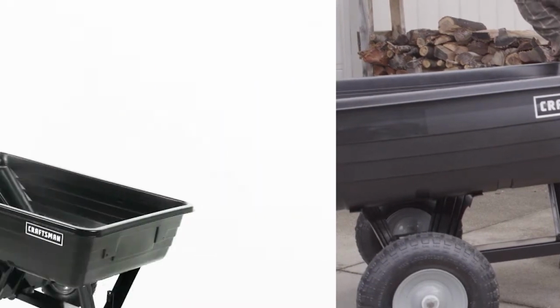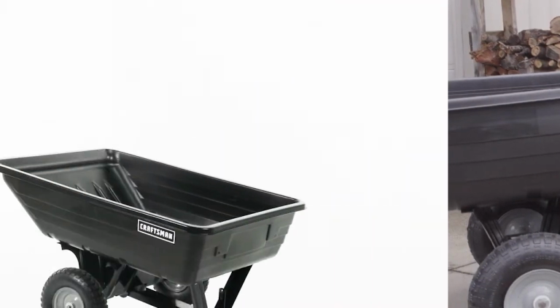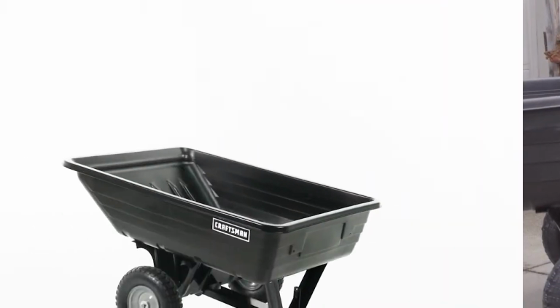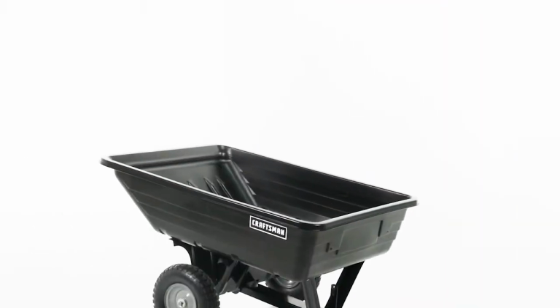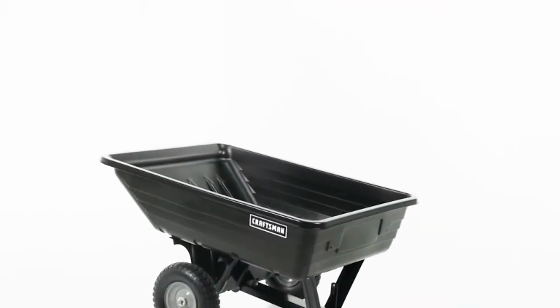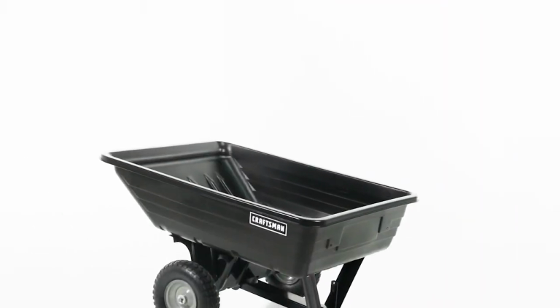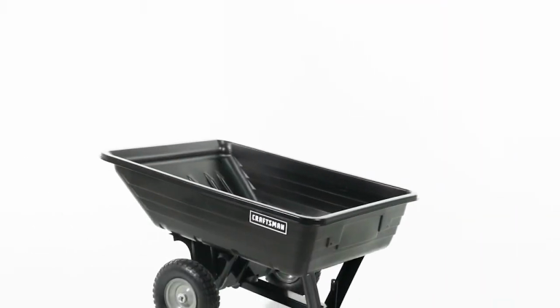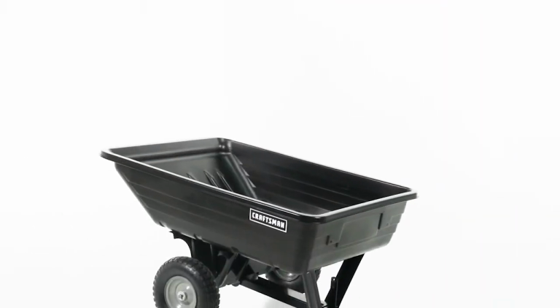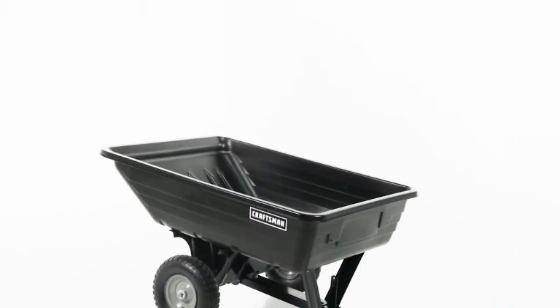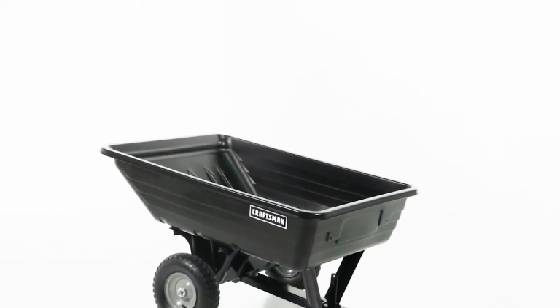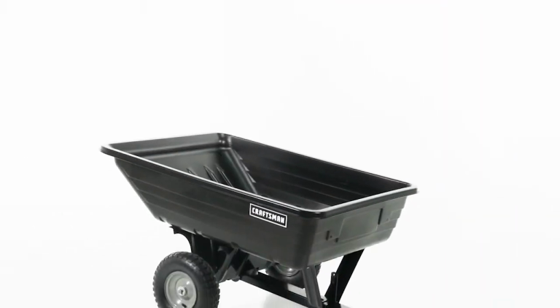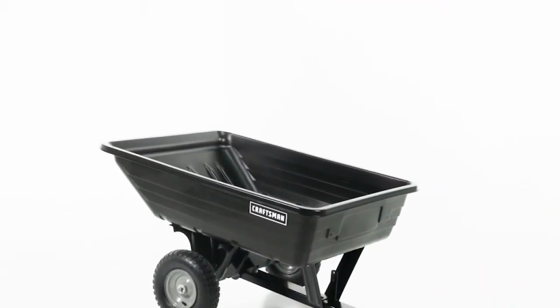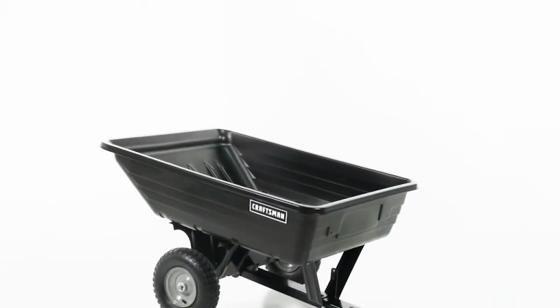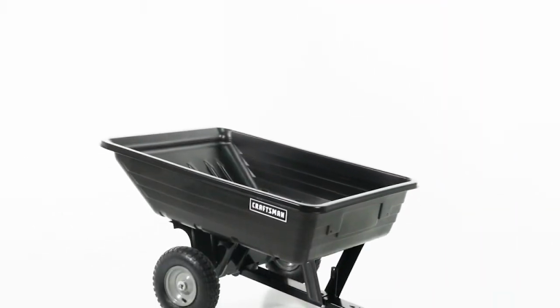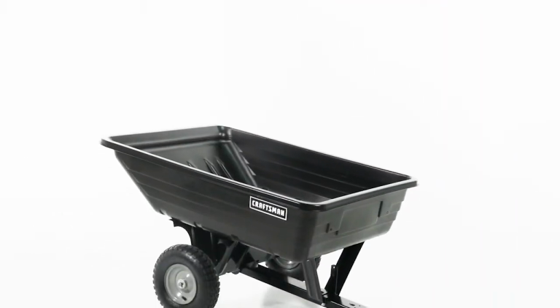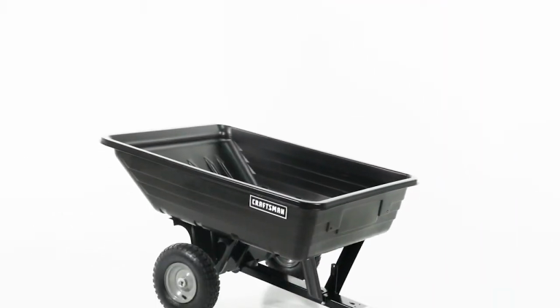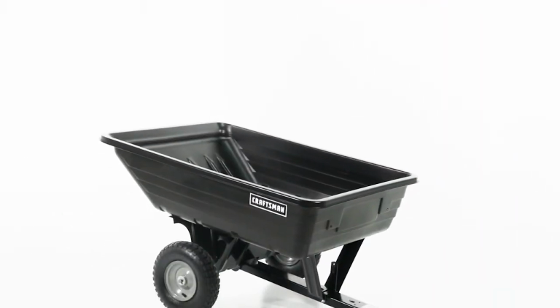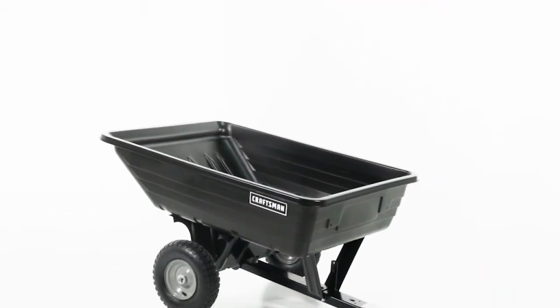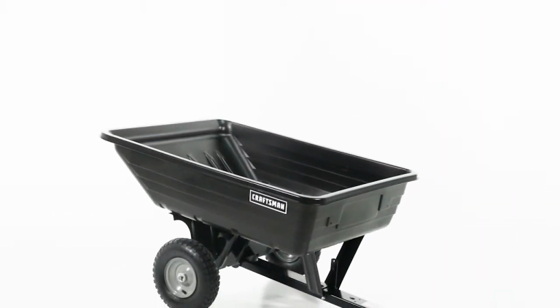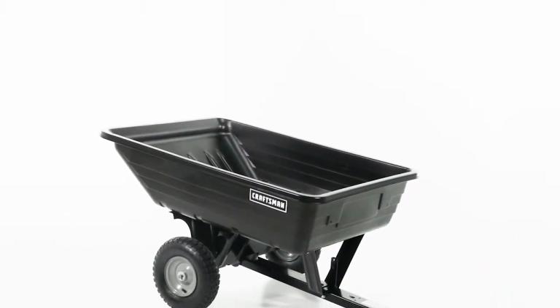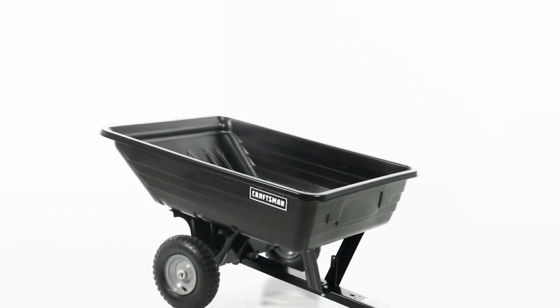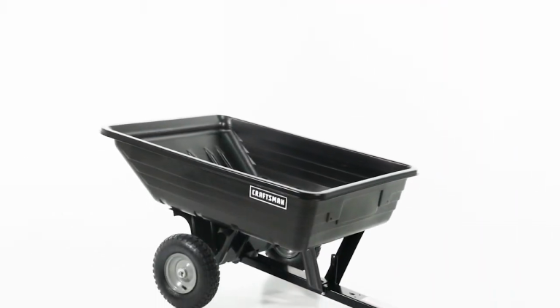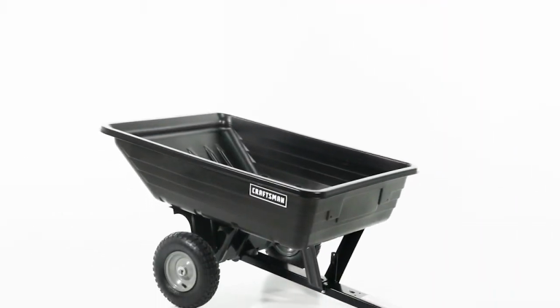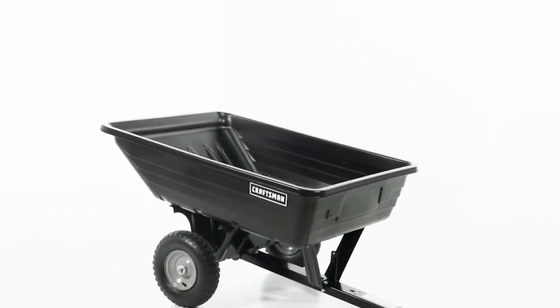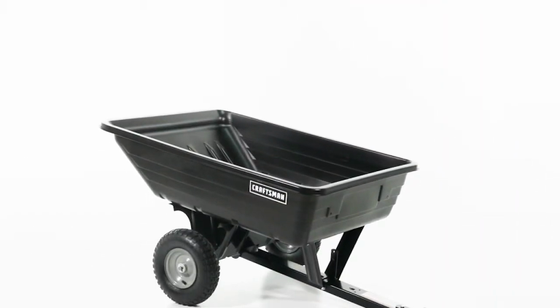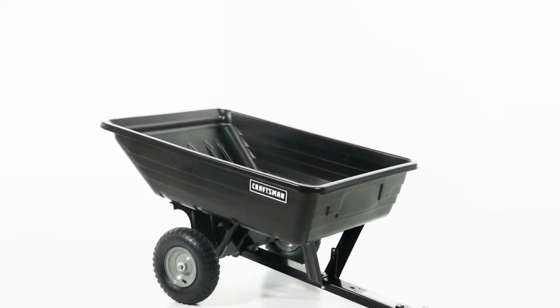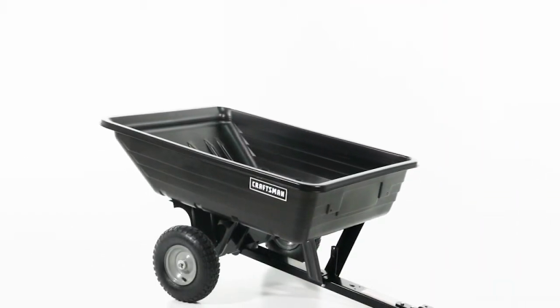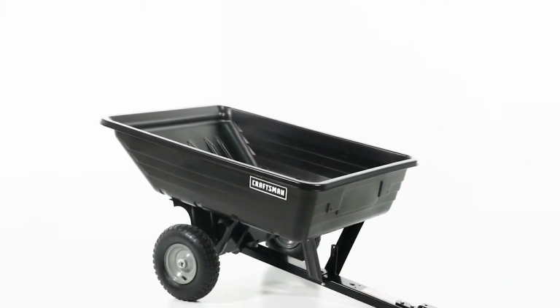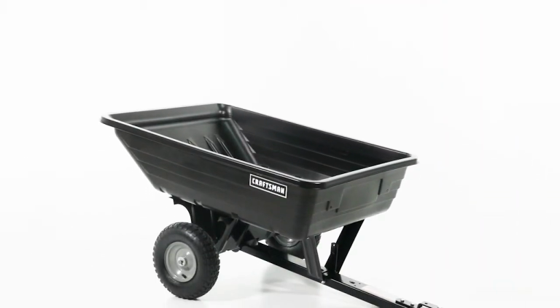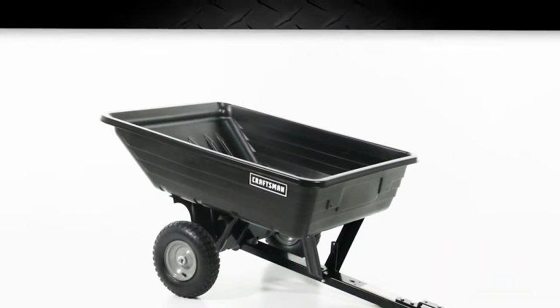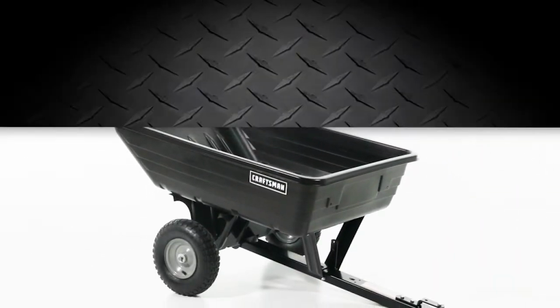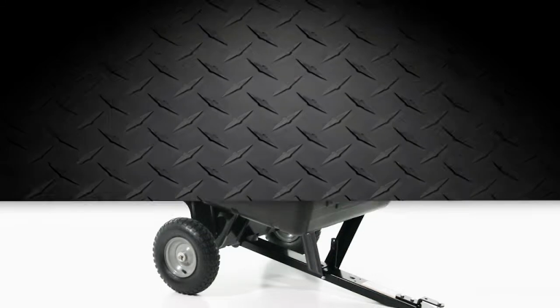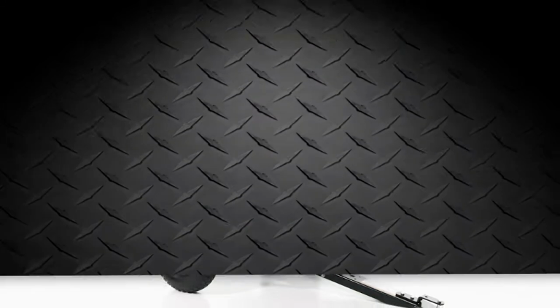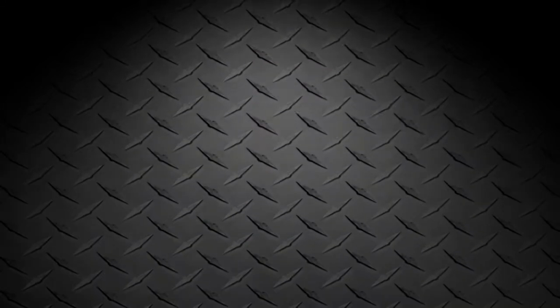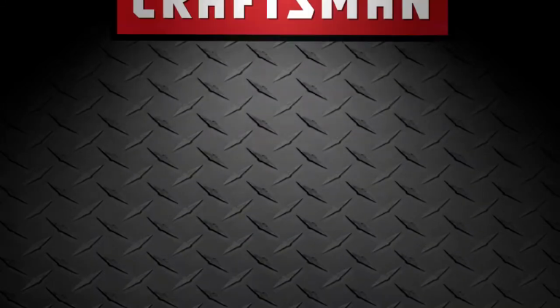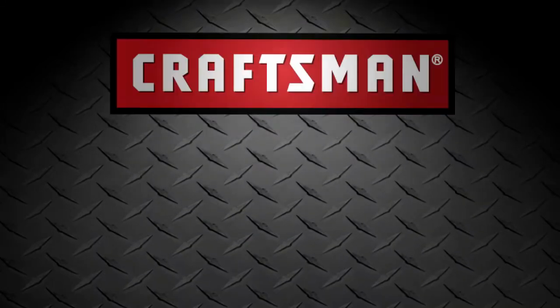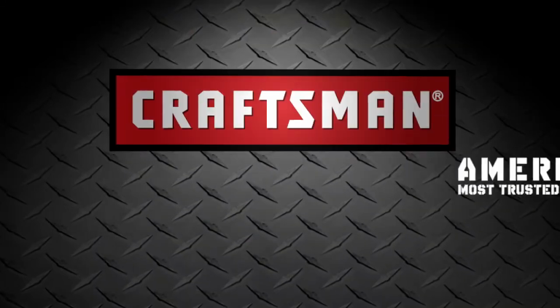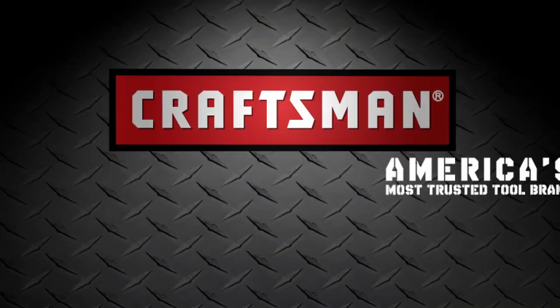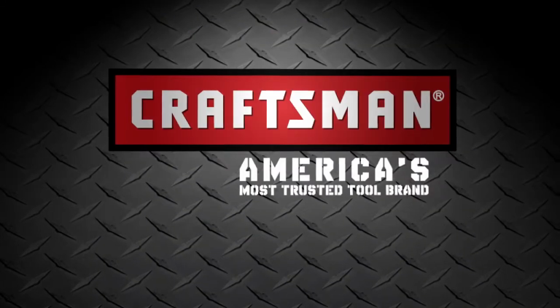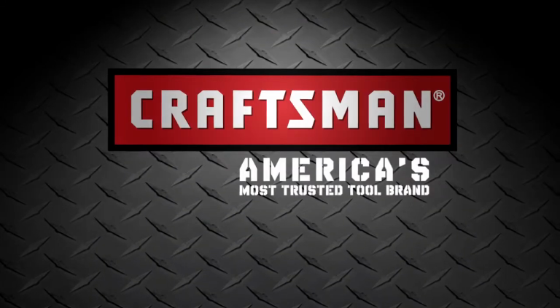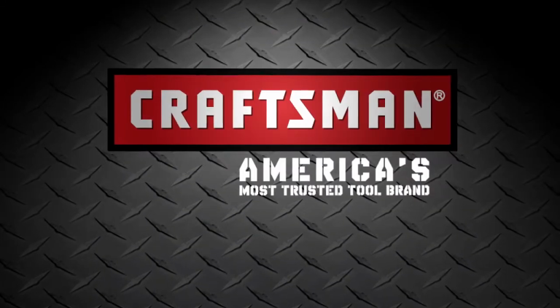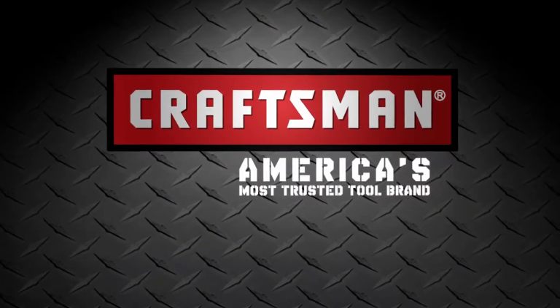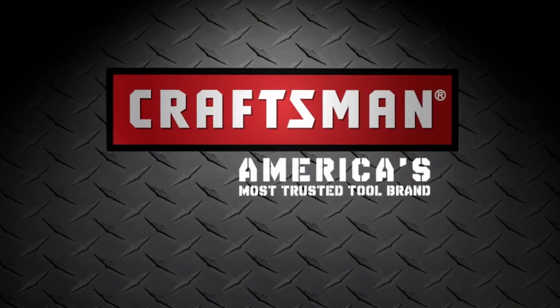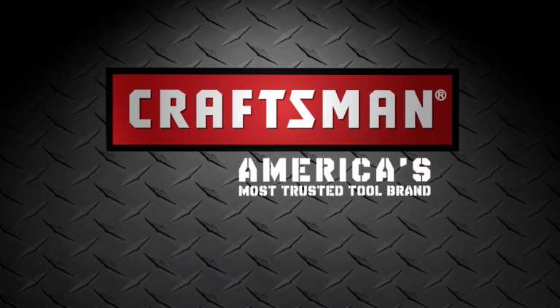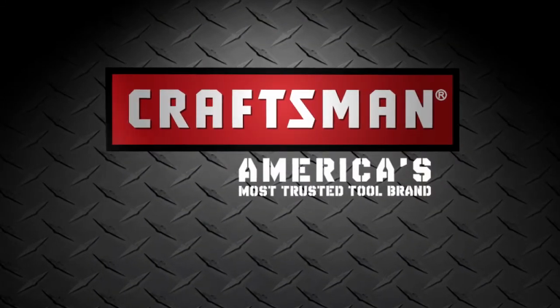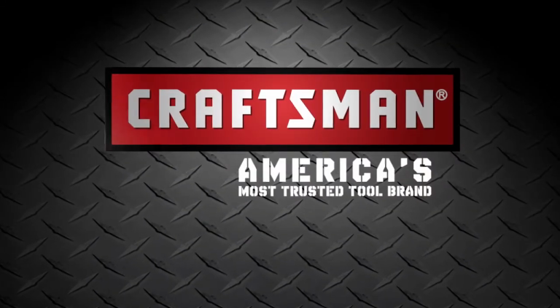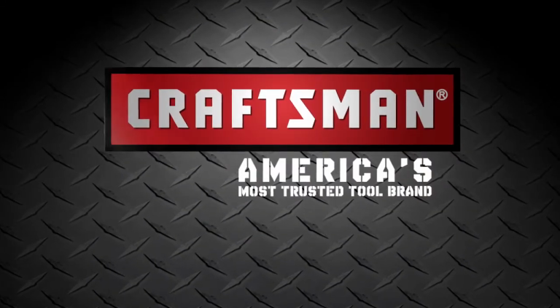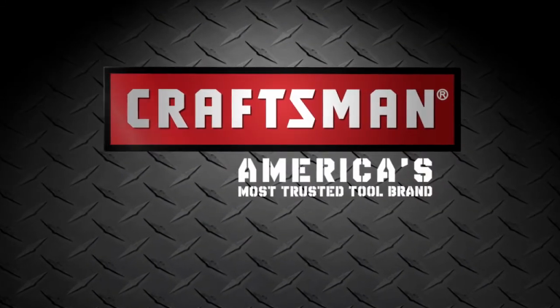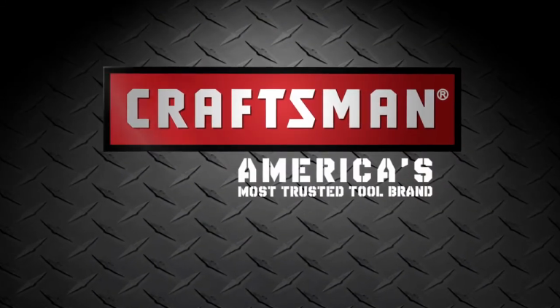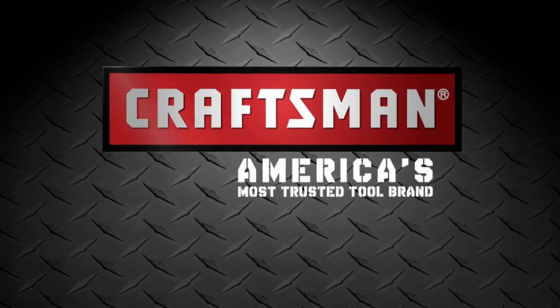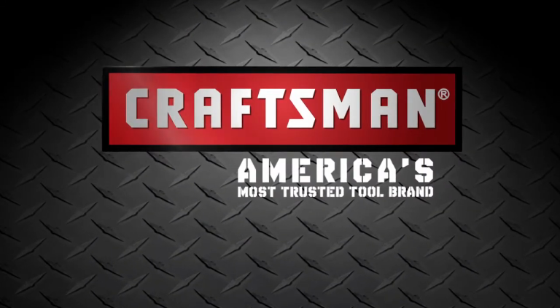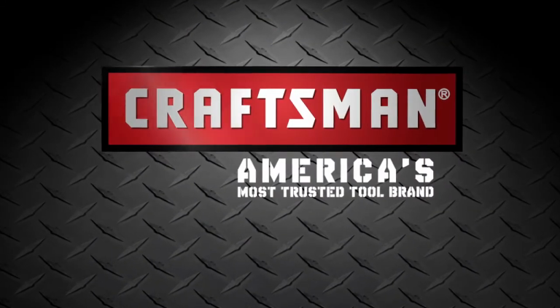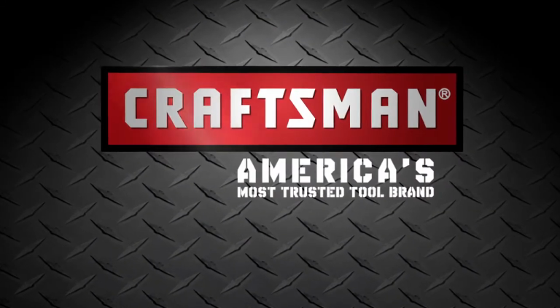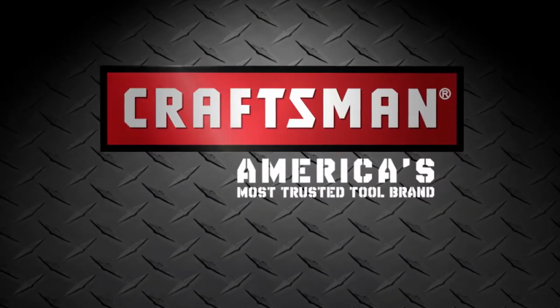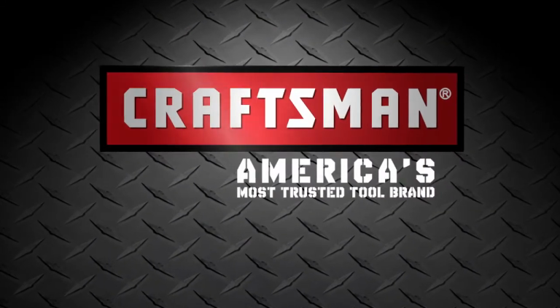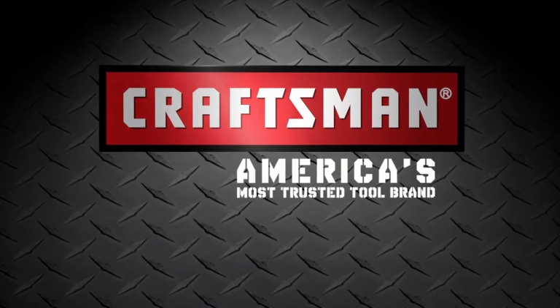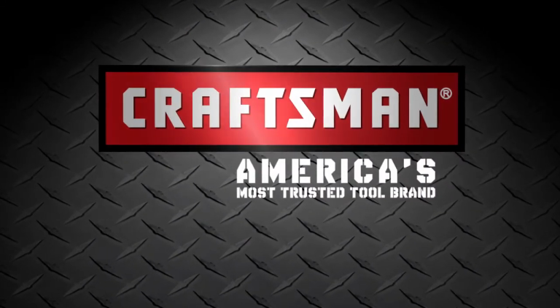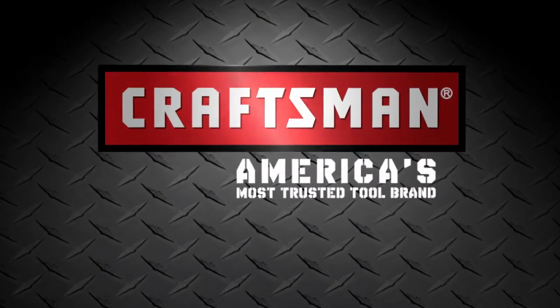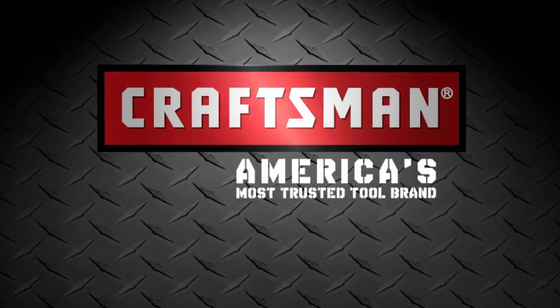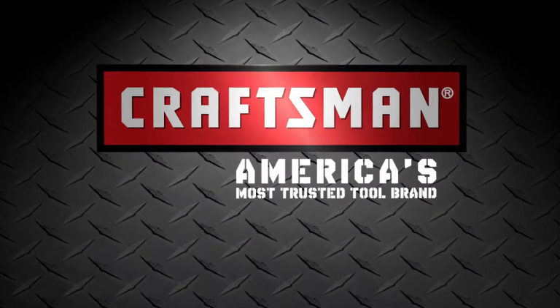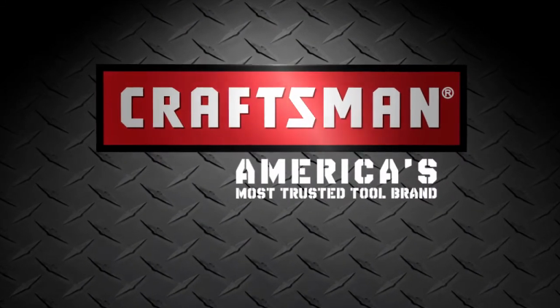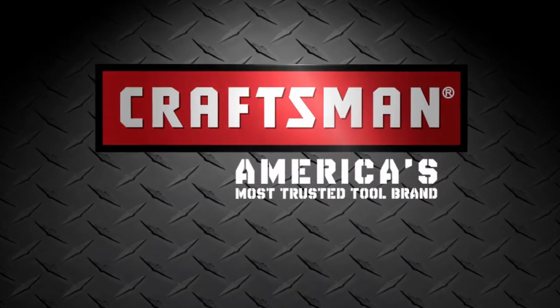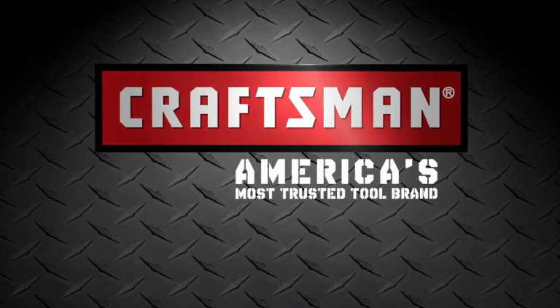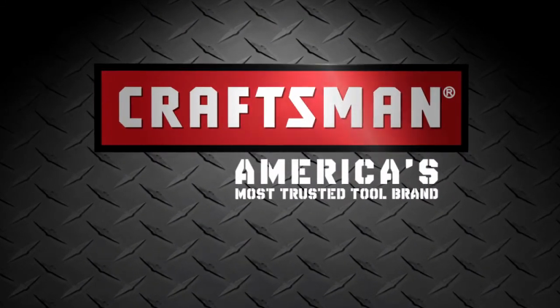Superior products and incredible customer service. Craftsman, America's most trusted tool brand.